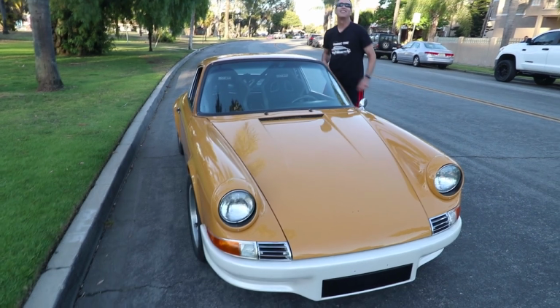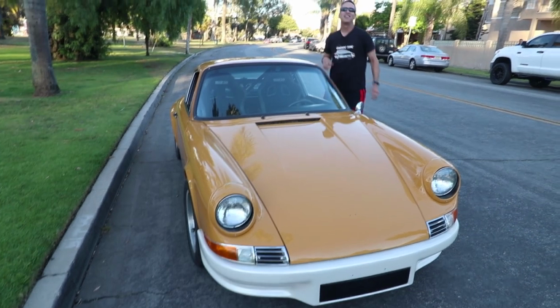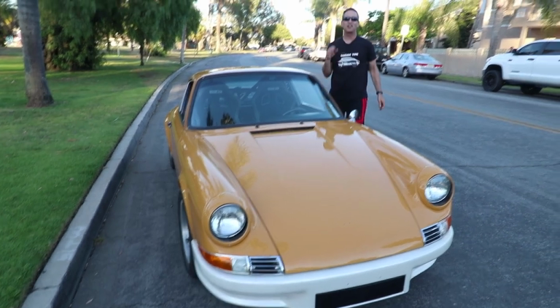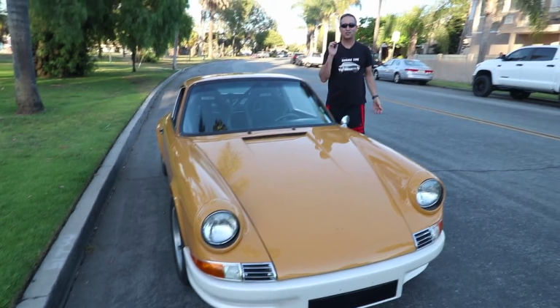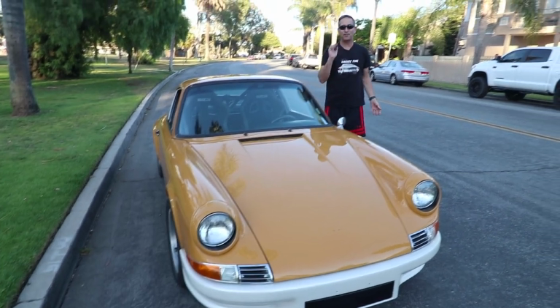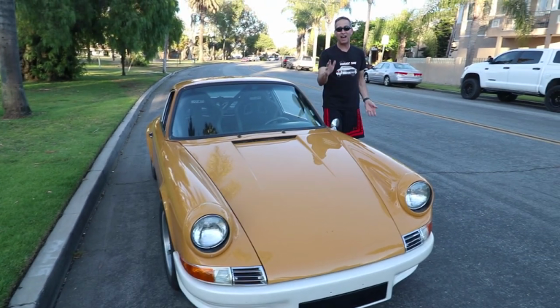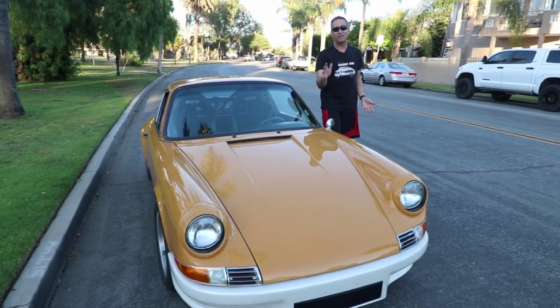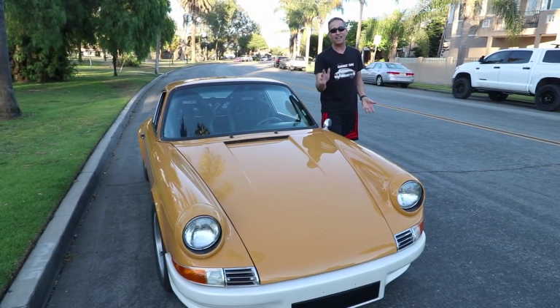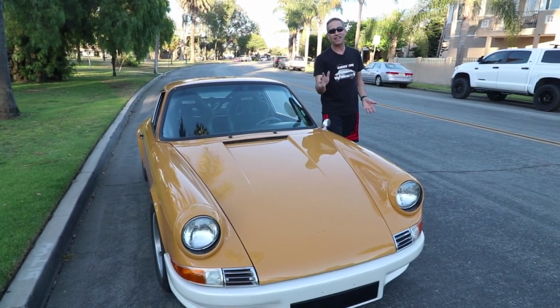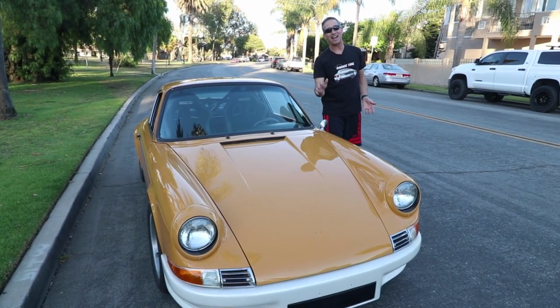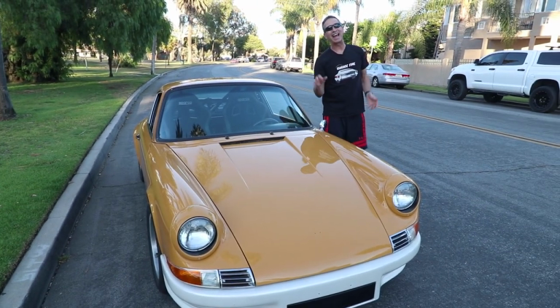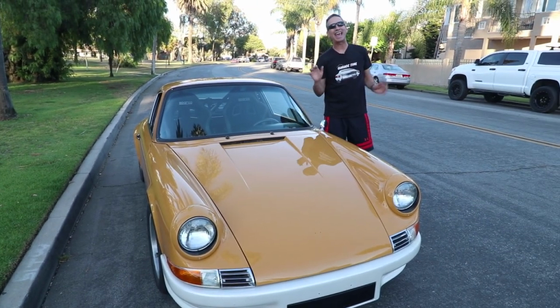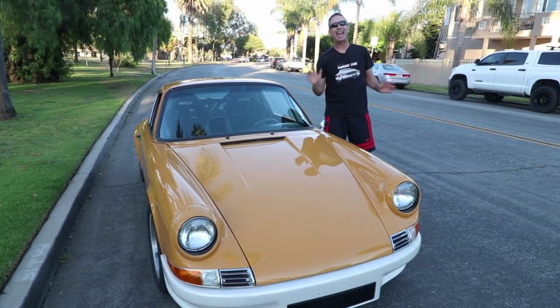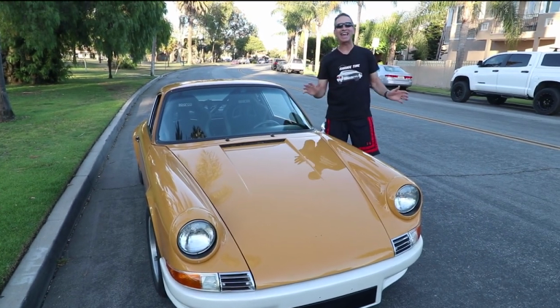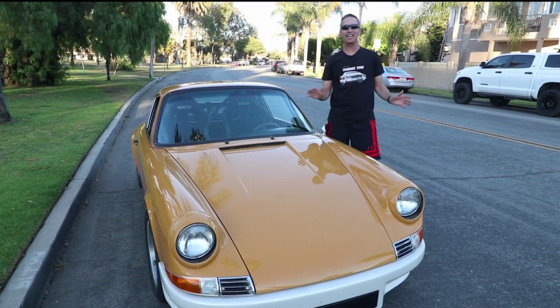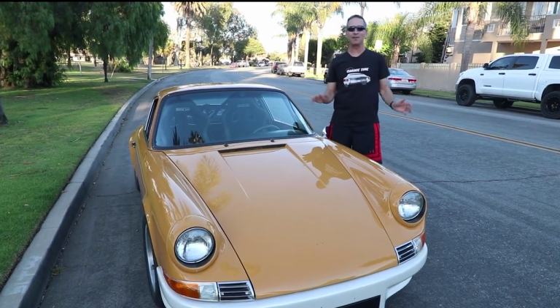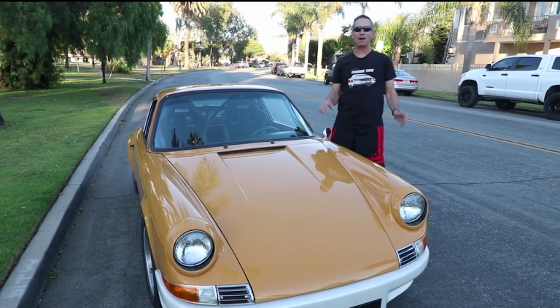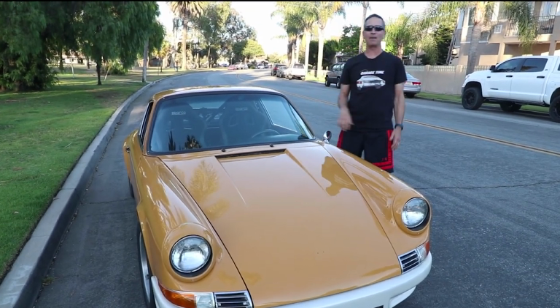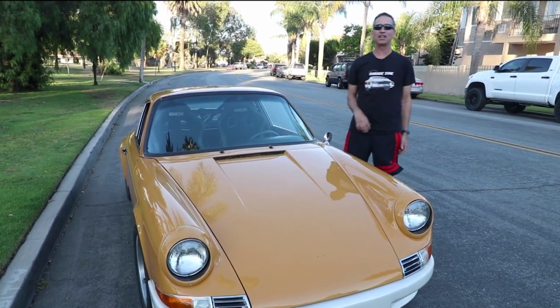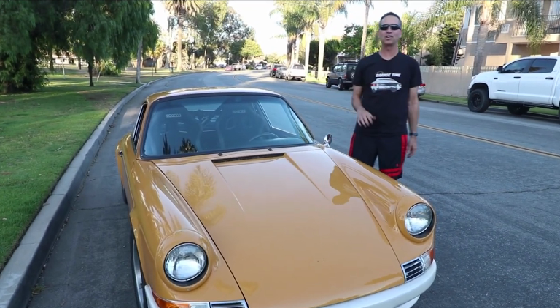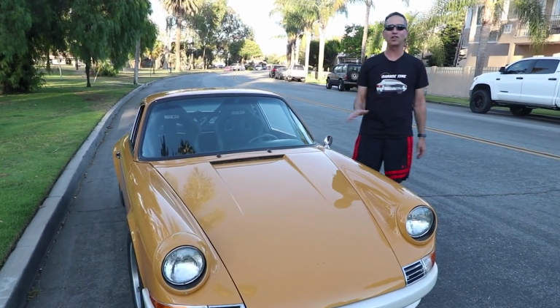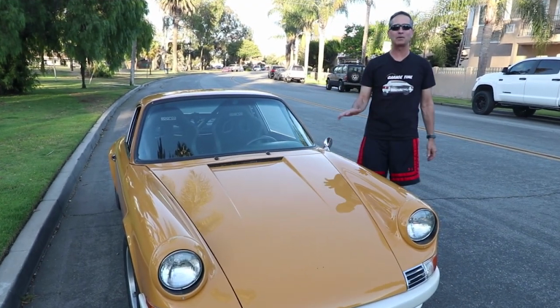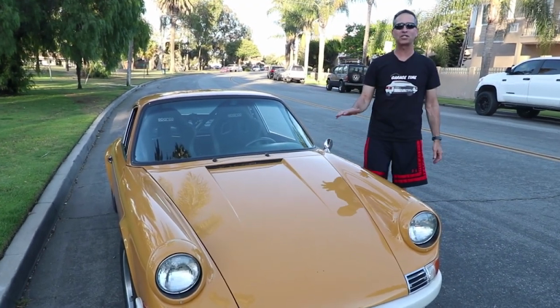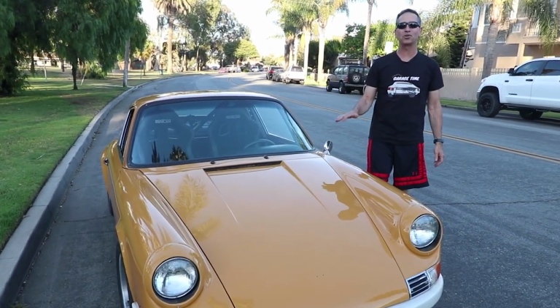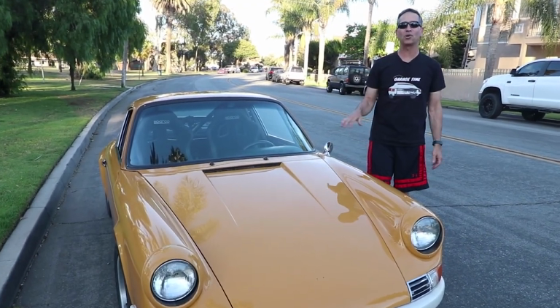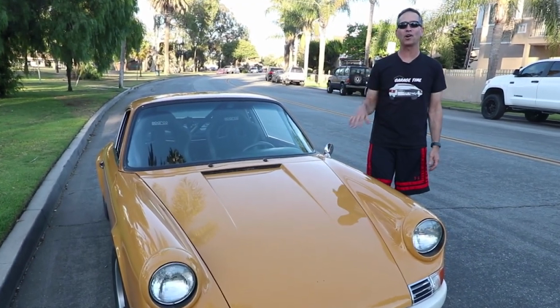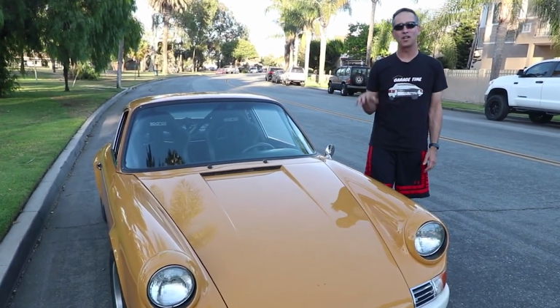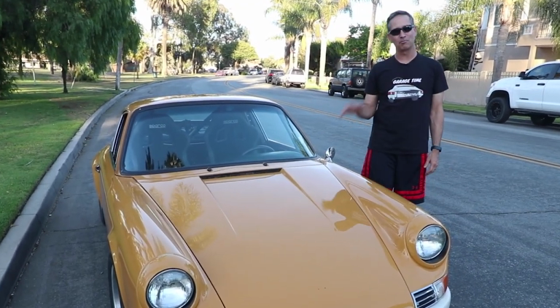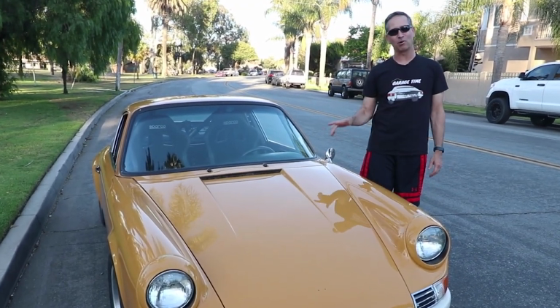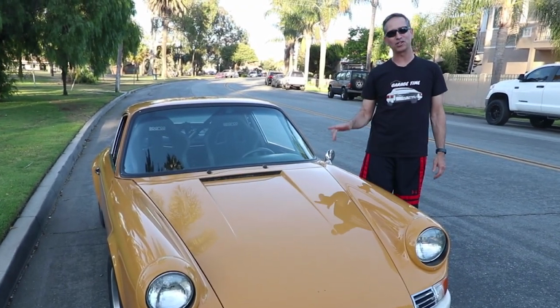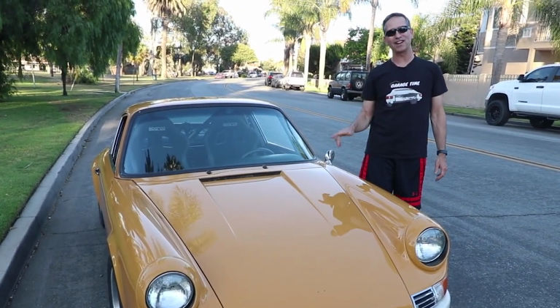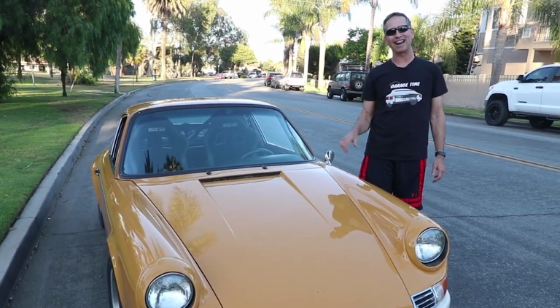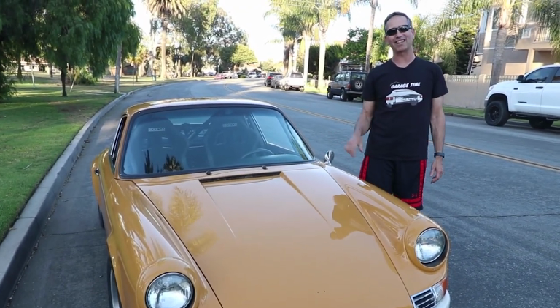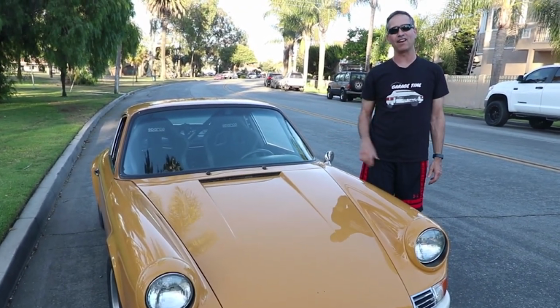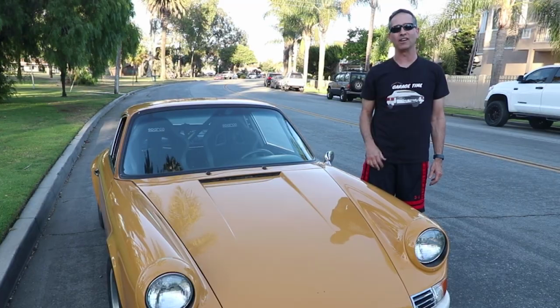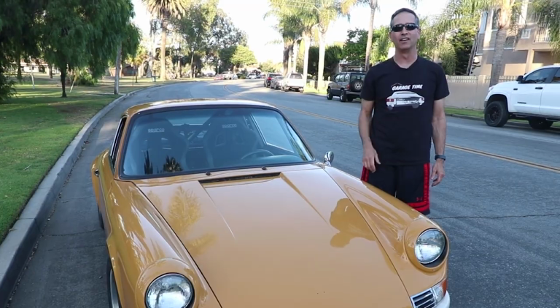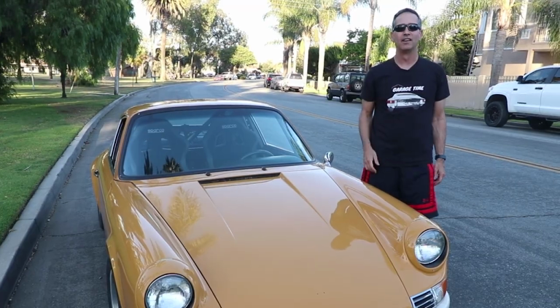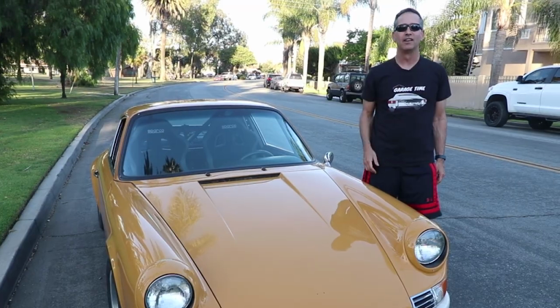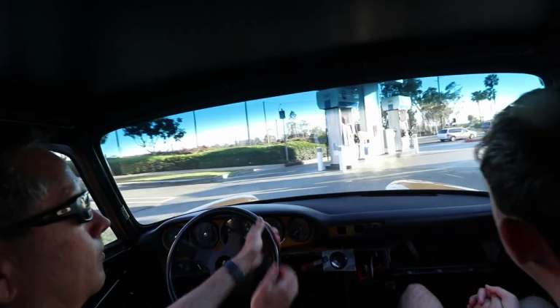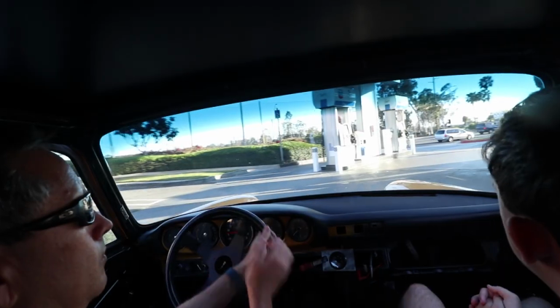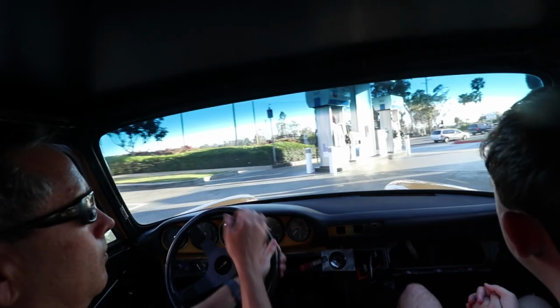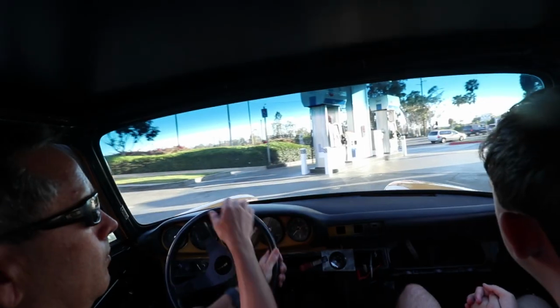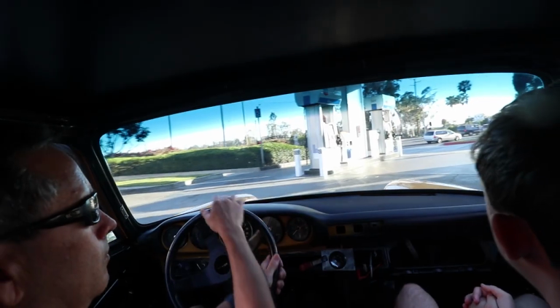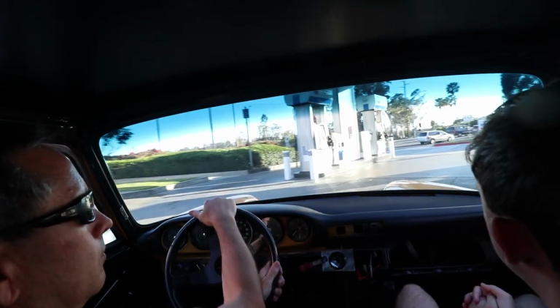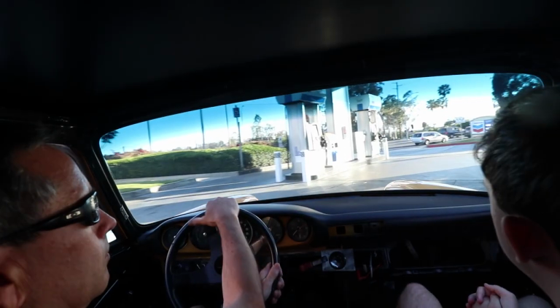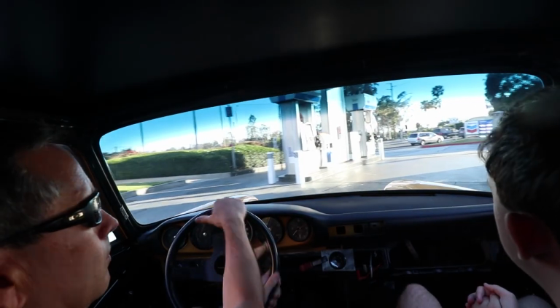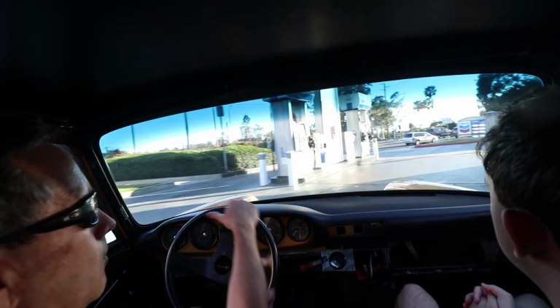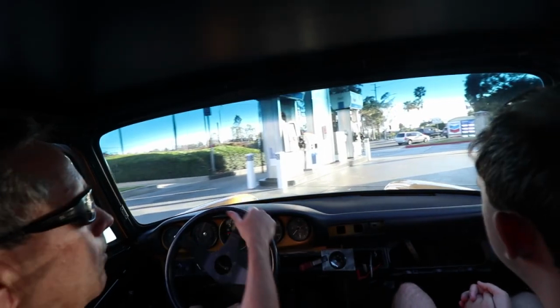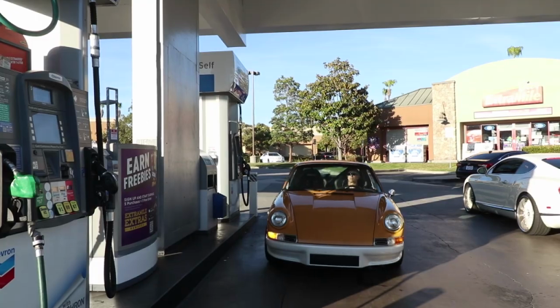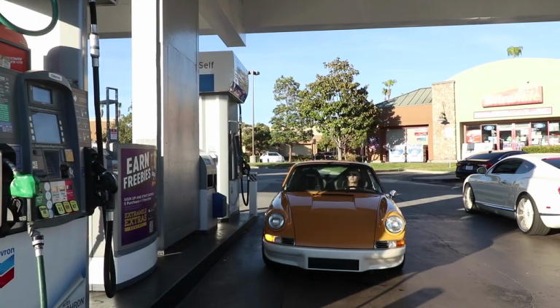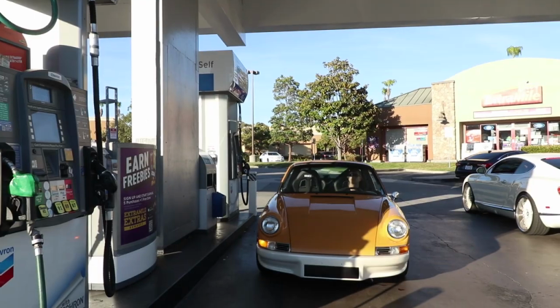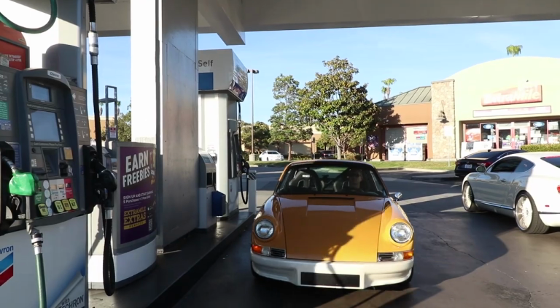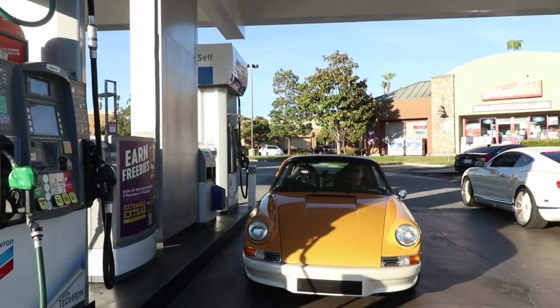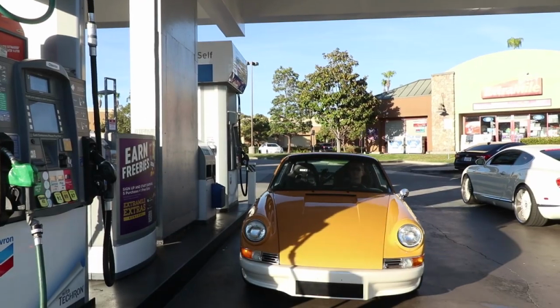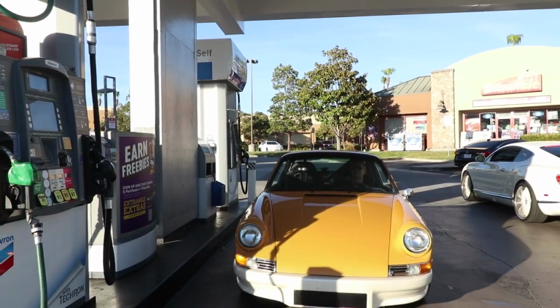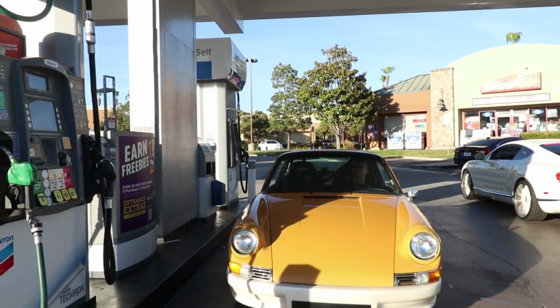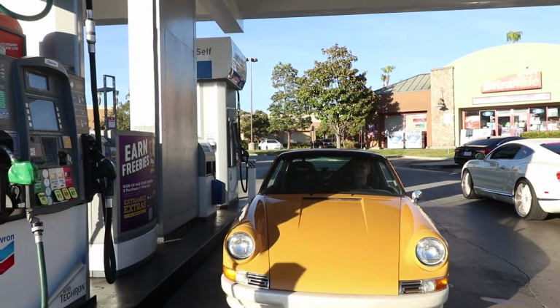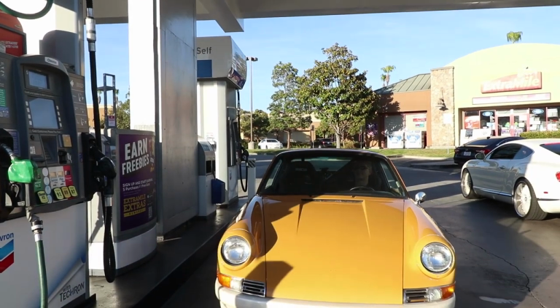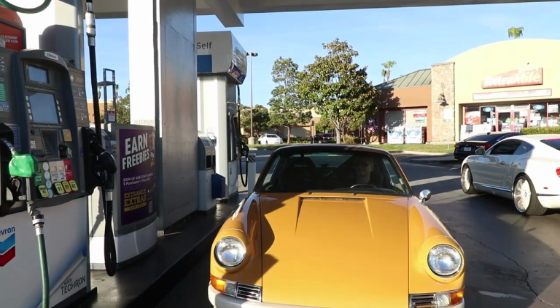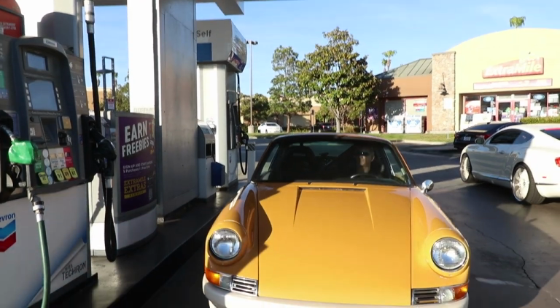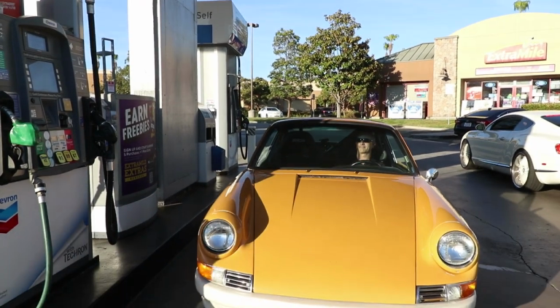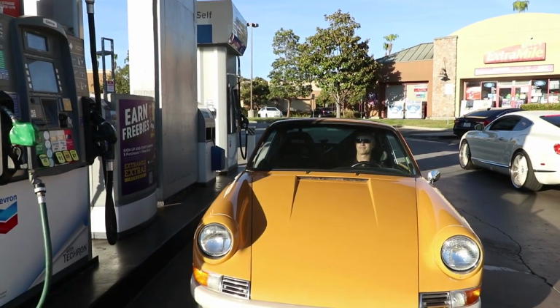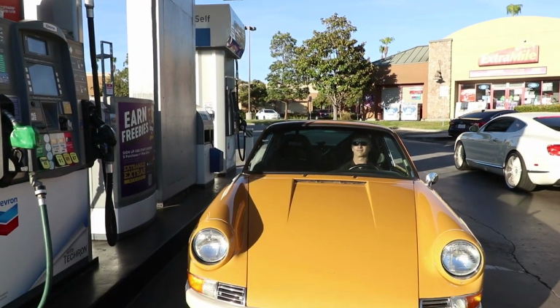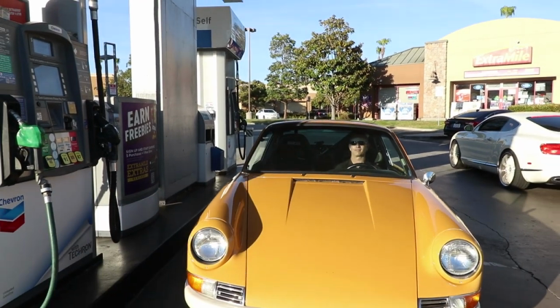Here are five things I hate about my newly restored Porsche 911. Number one is putting gas in it.